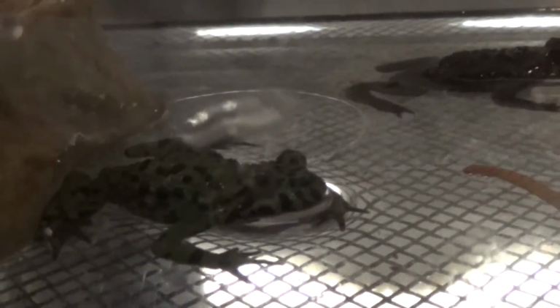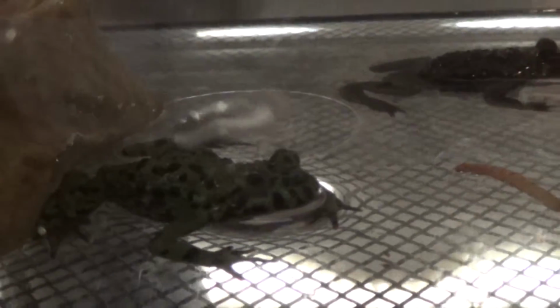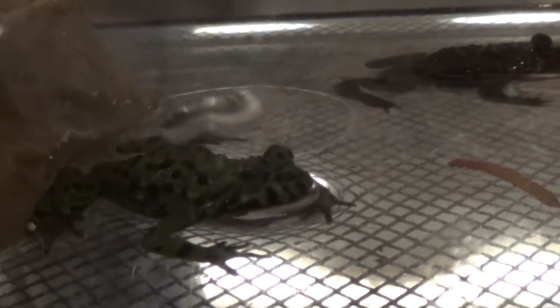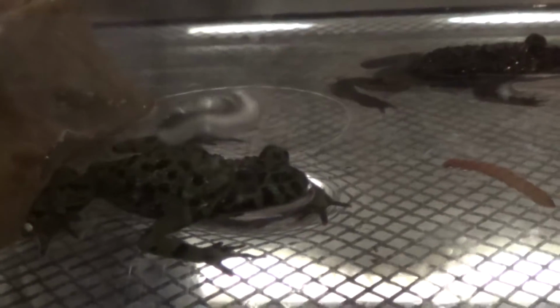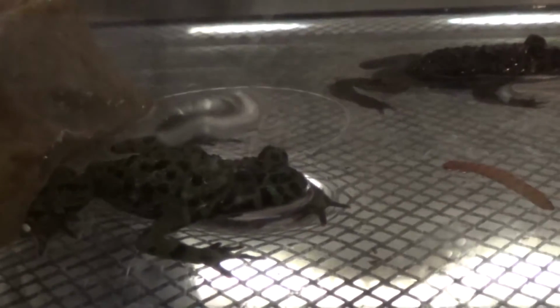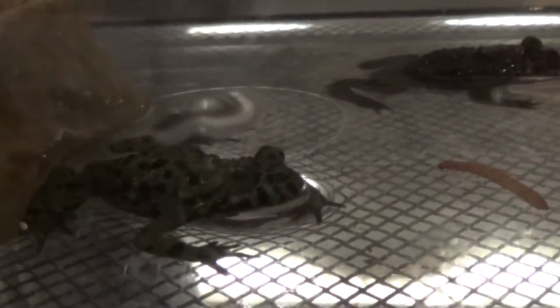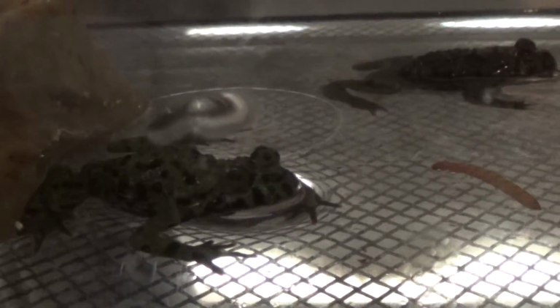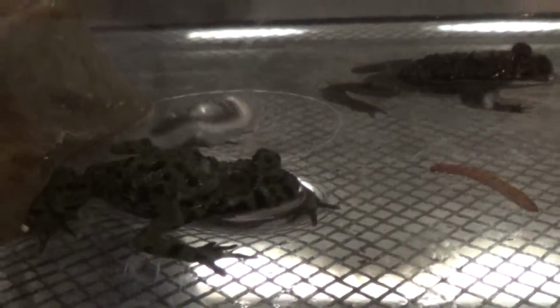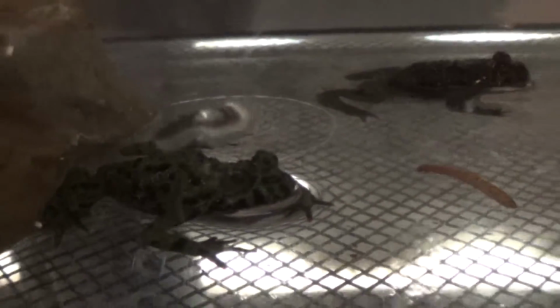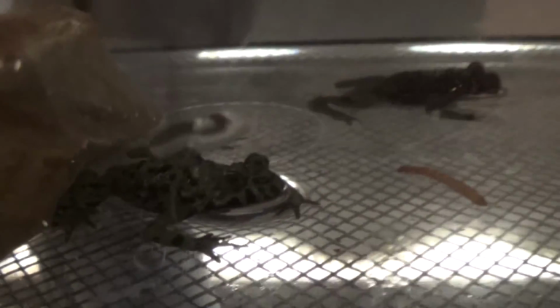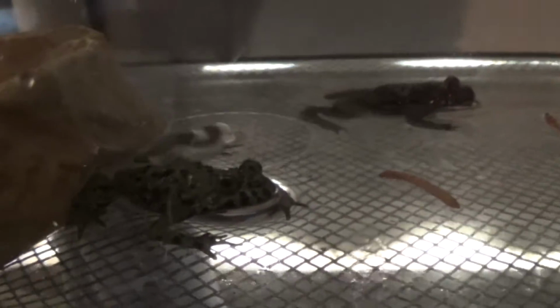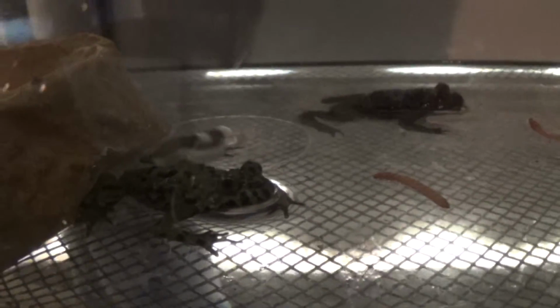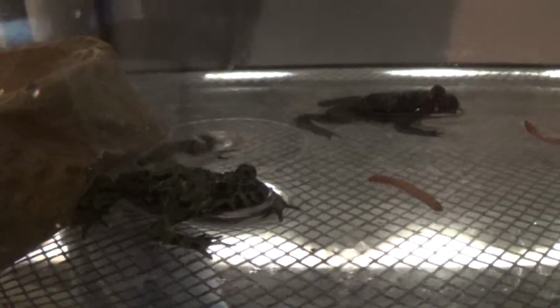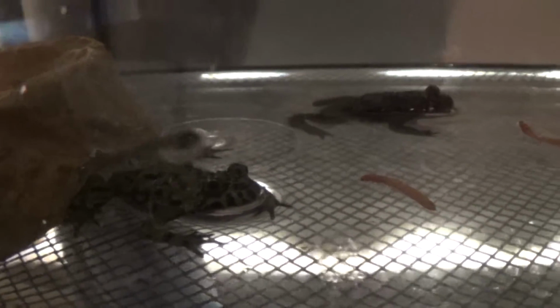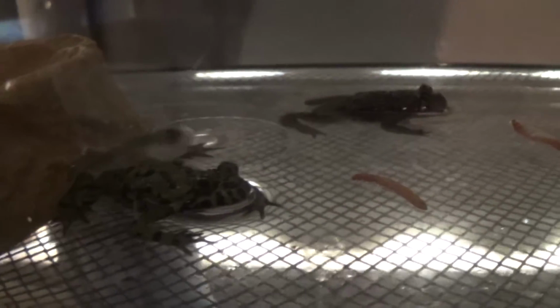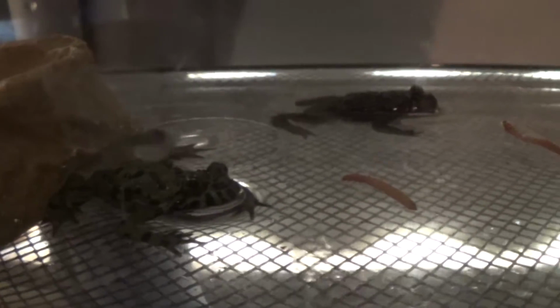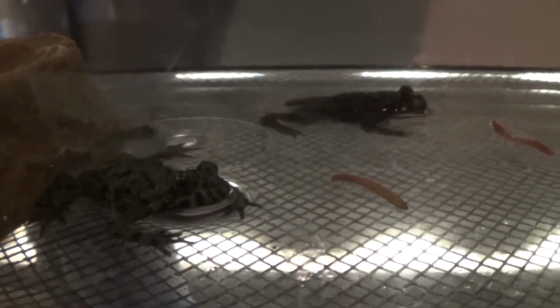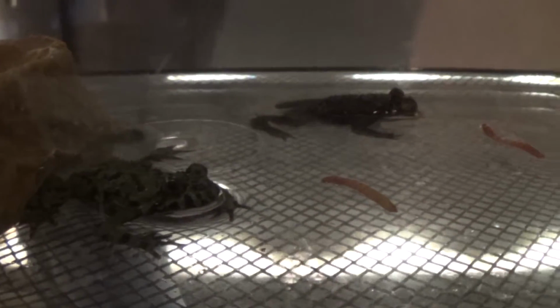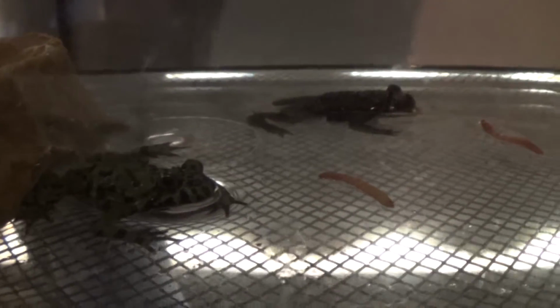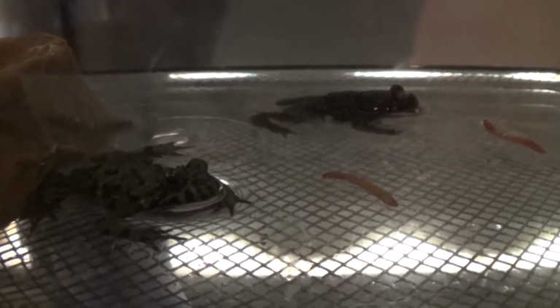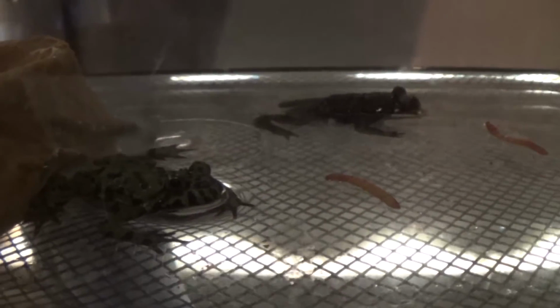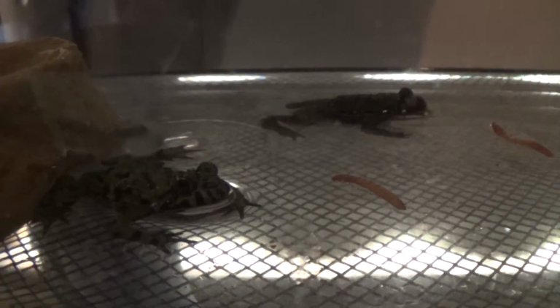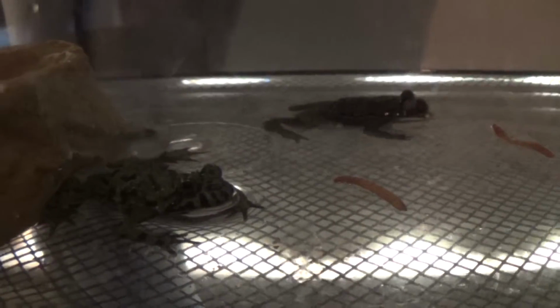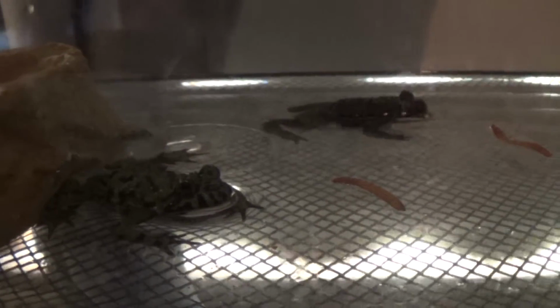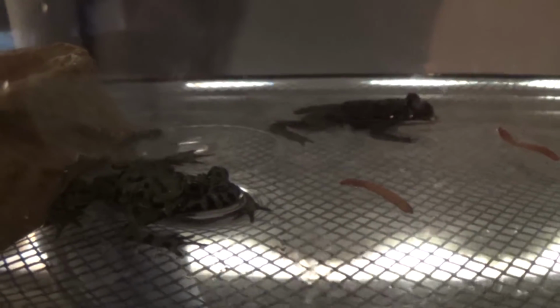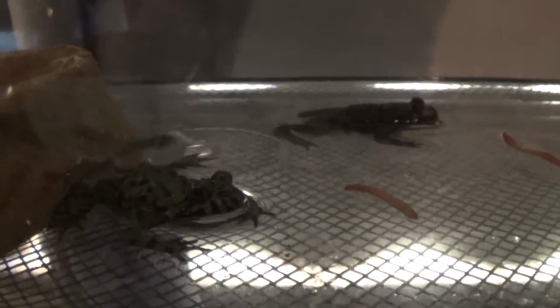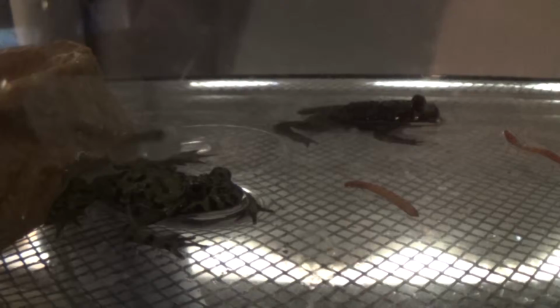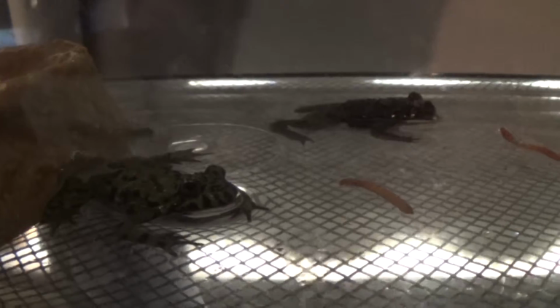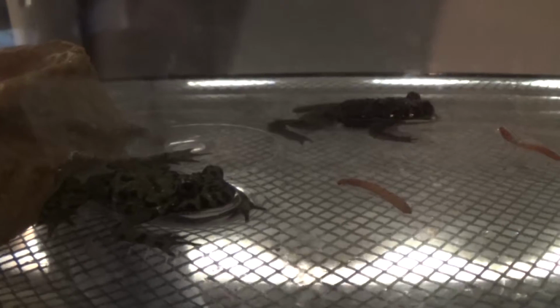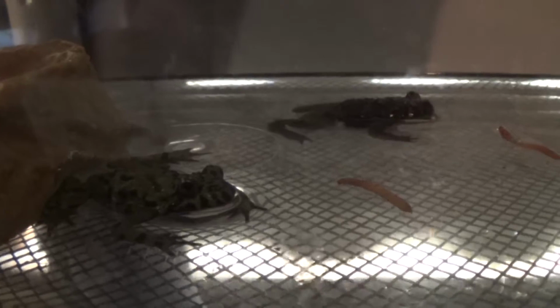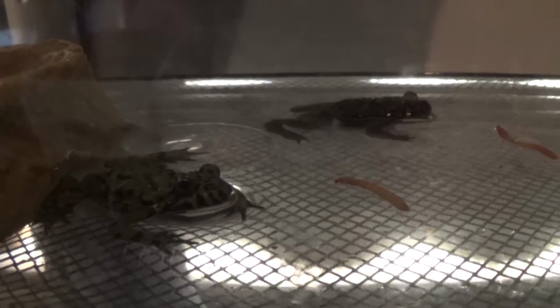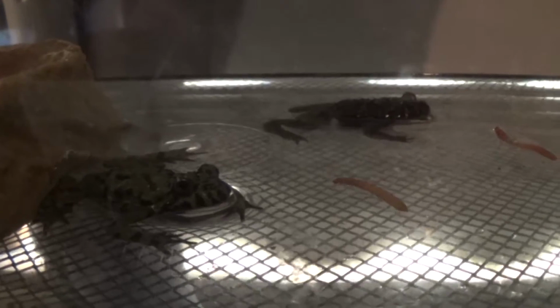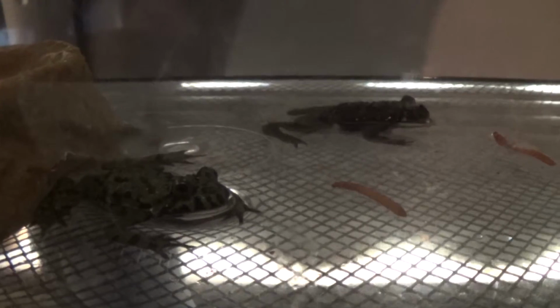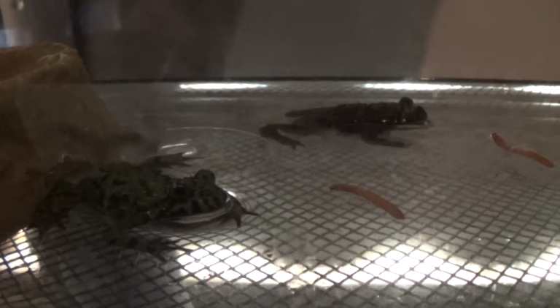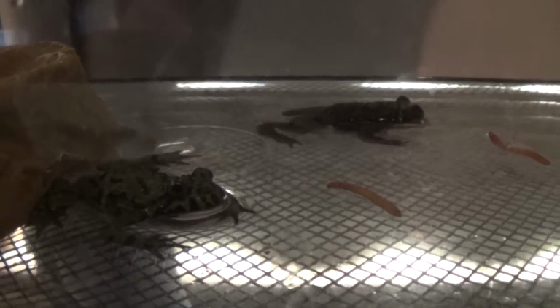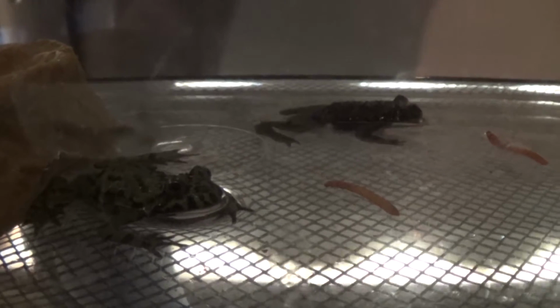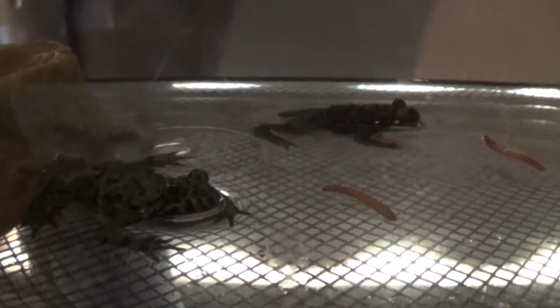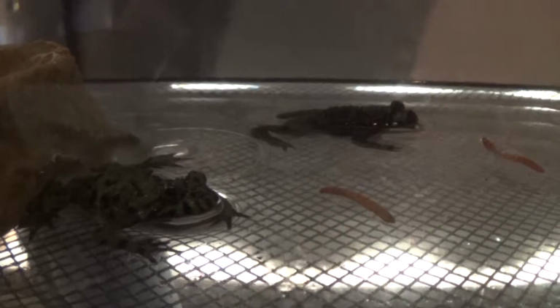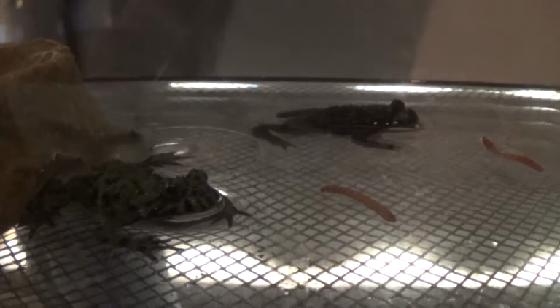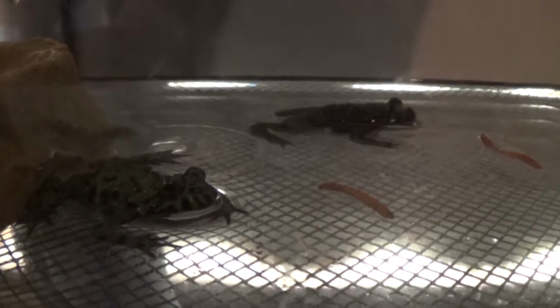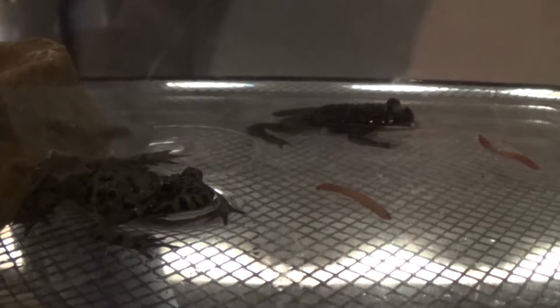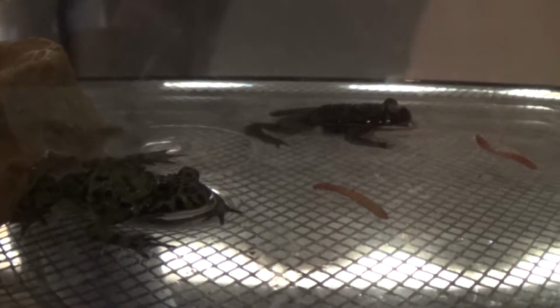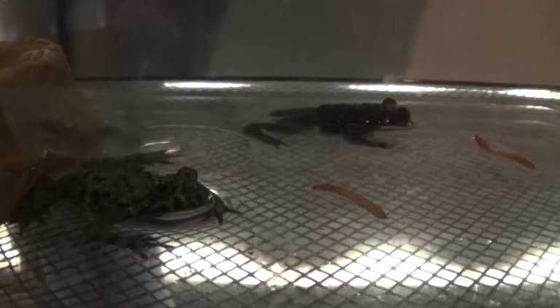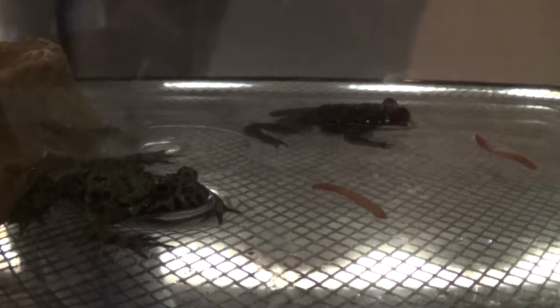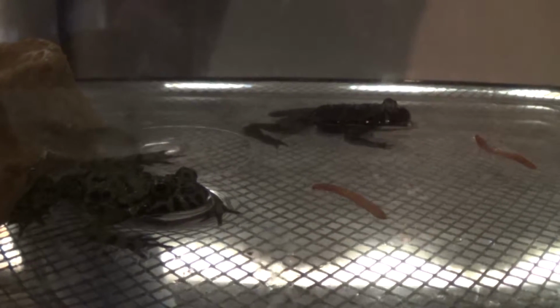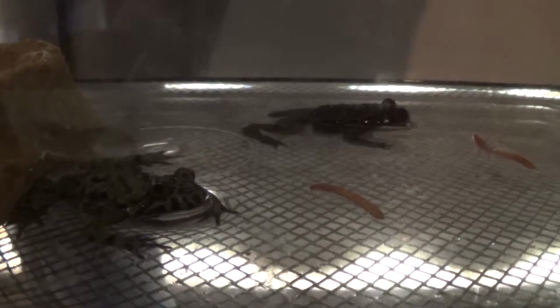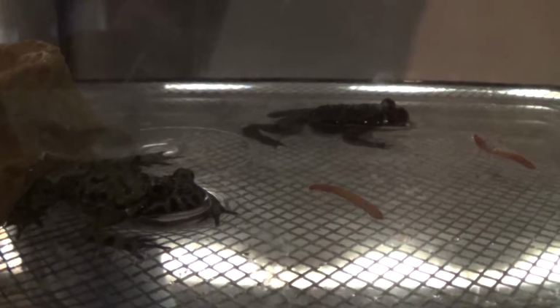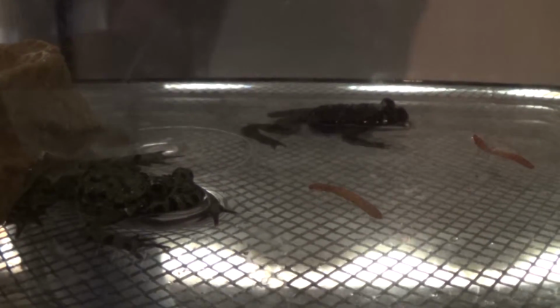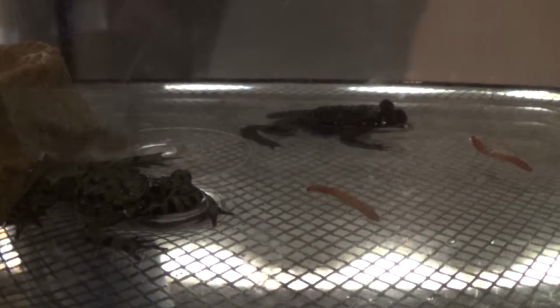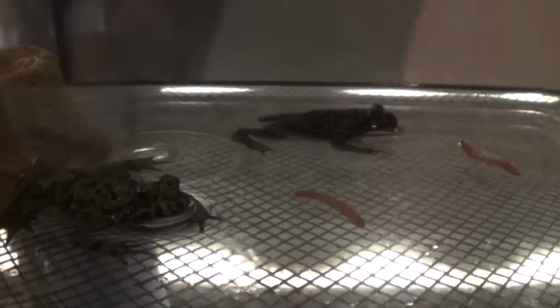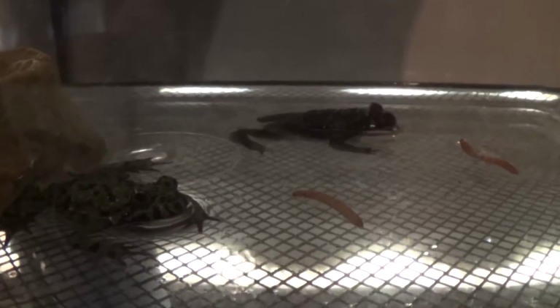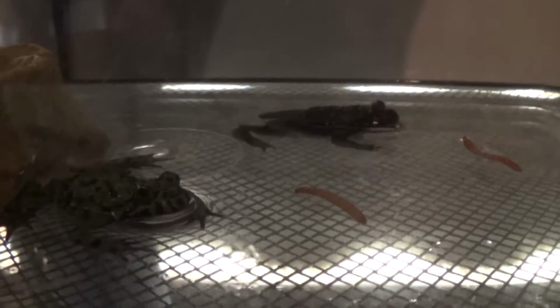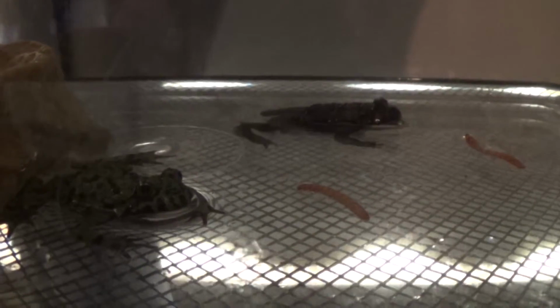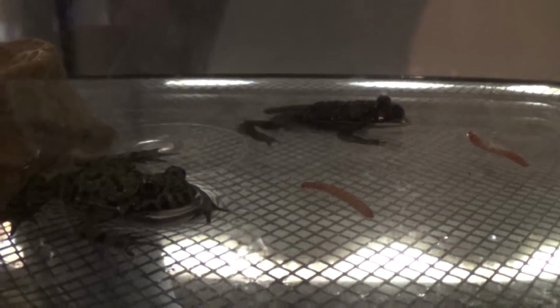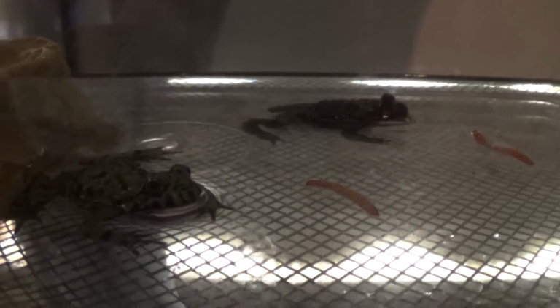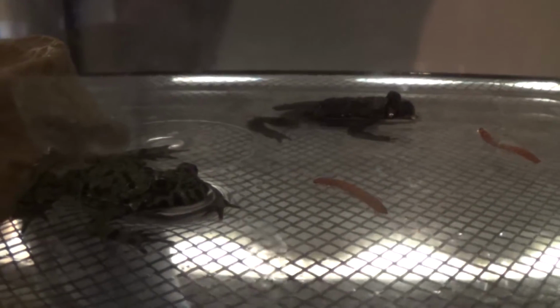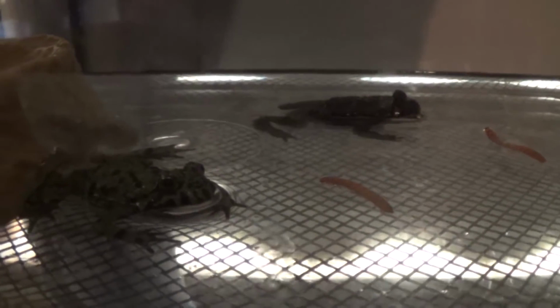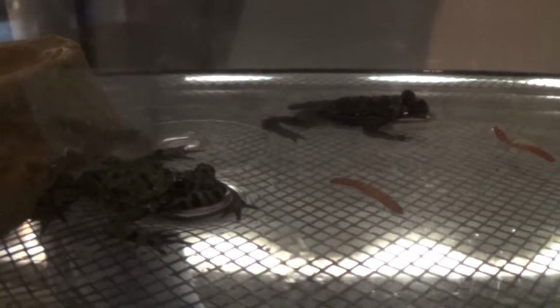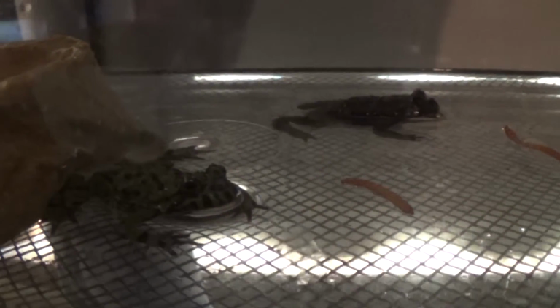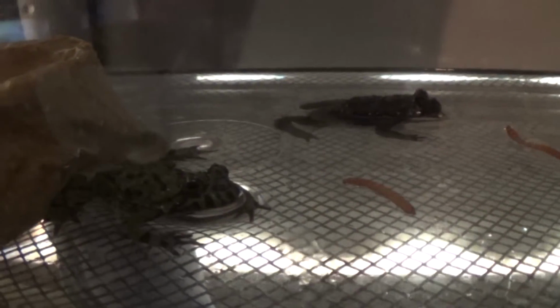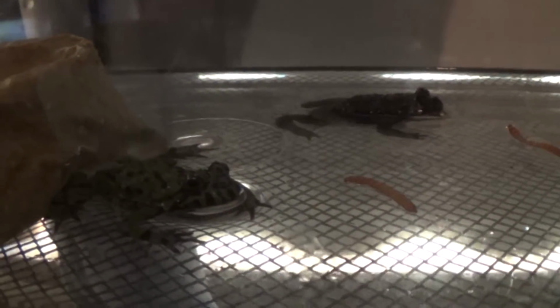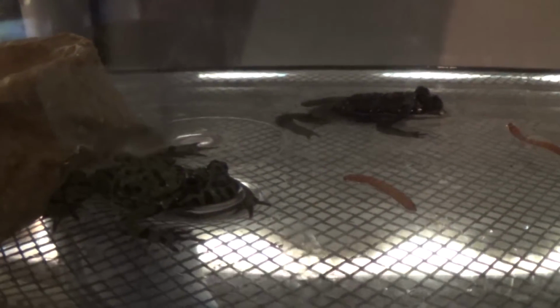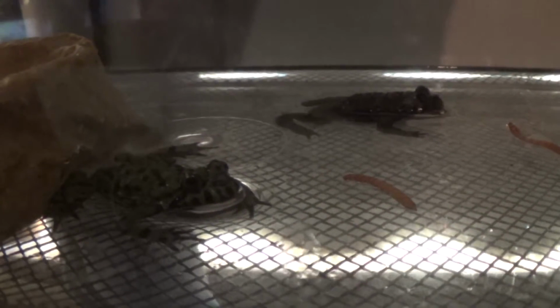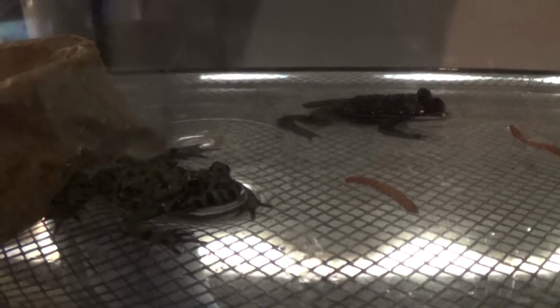So yeah, make sure to get a hard lid if you're getting a fire-belly toad. See you in the next video.